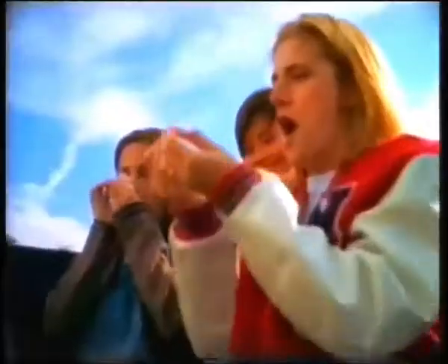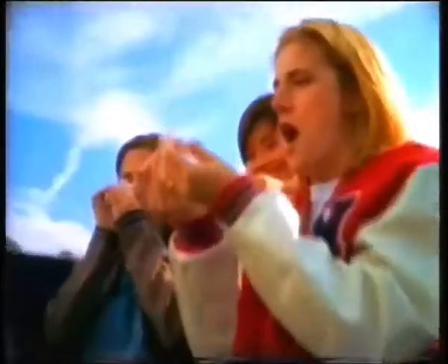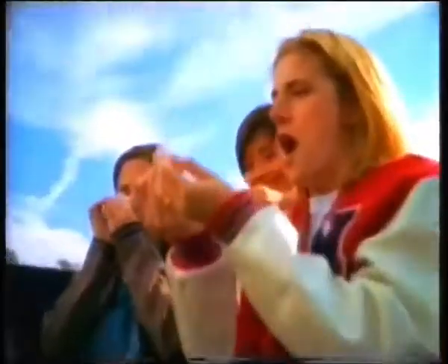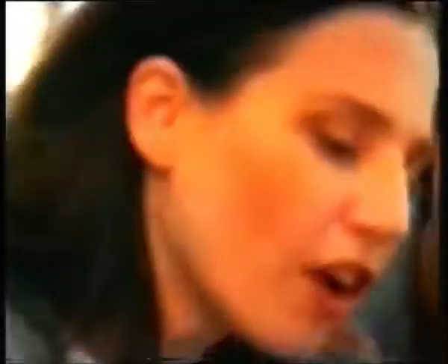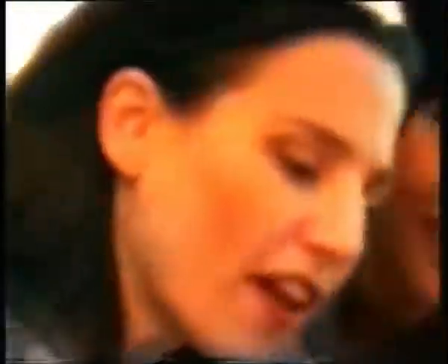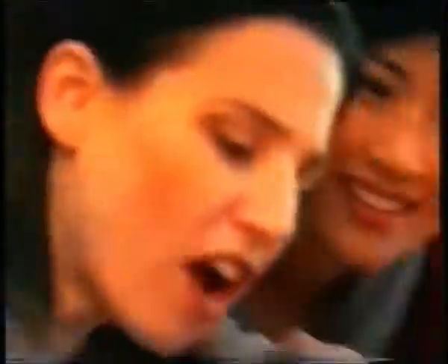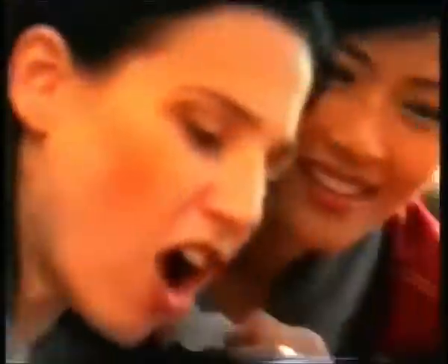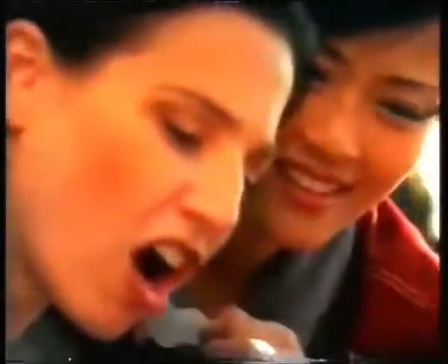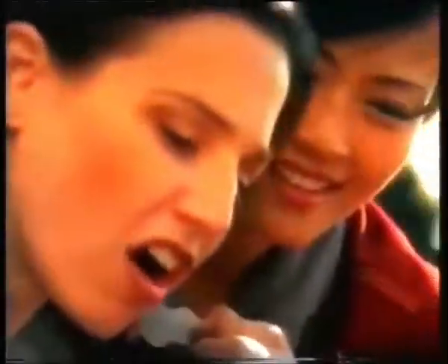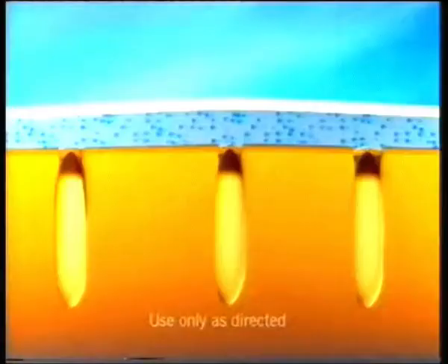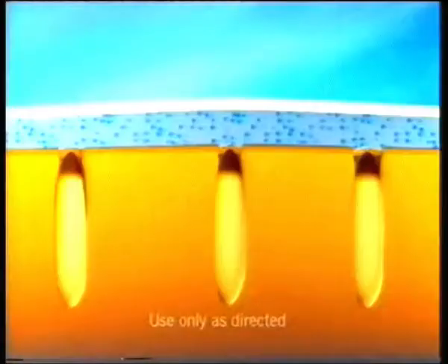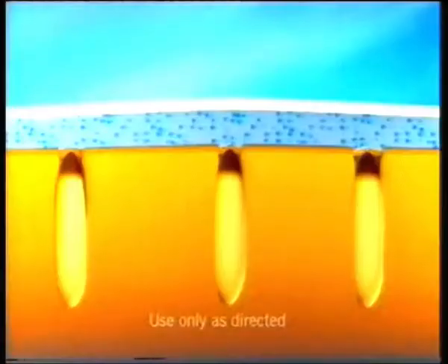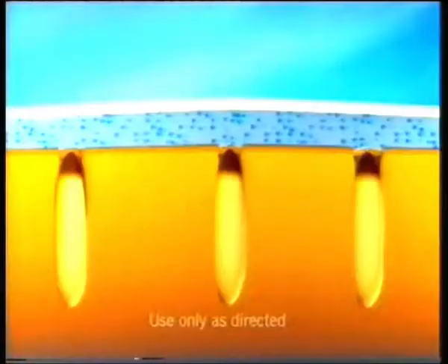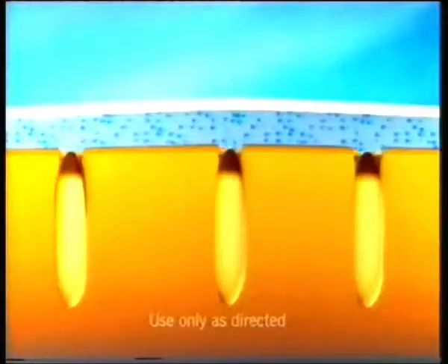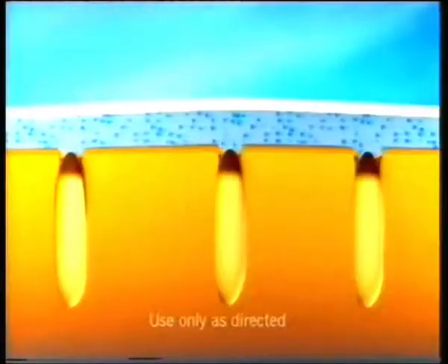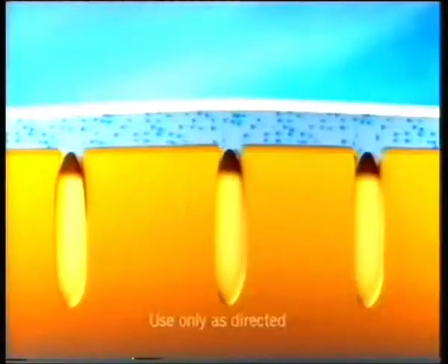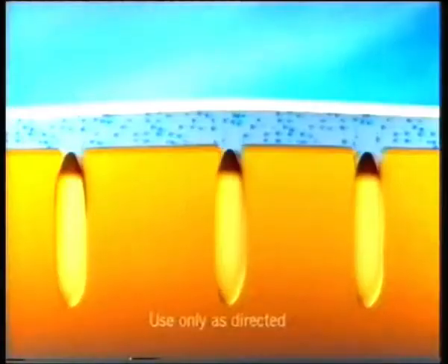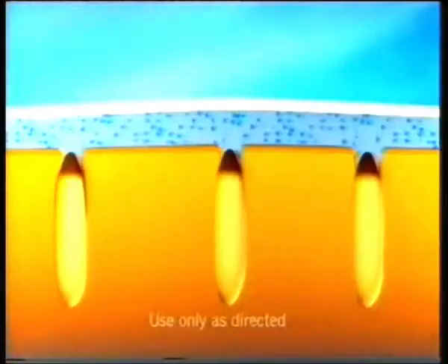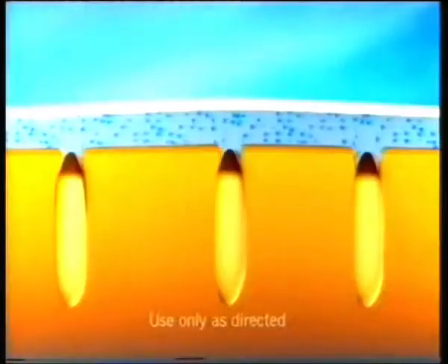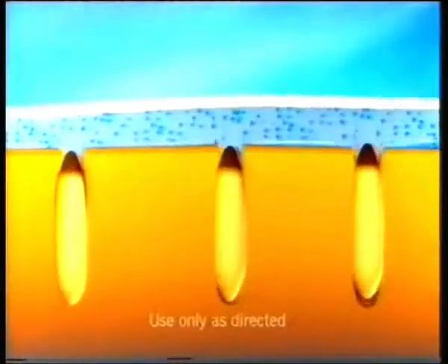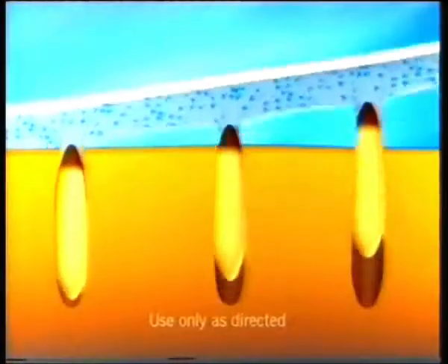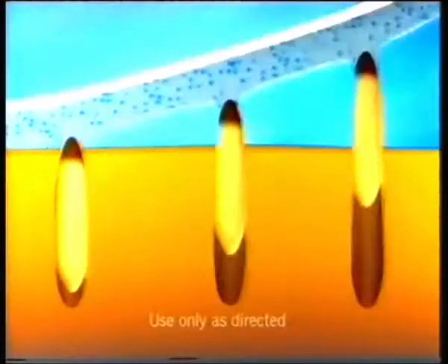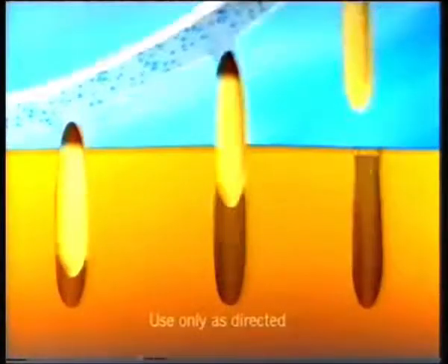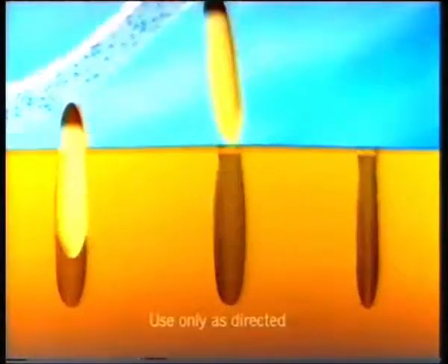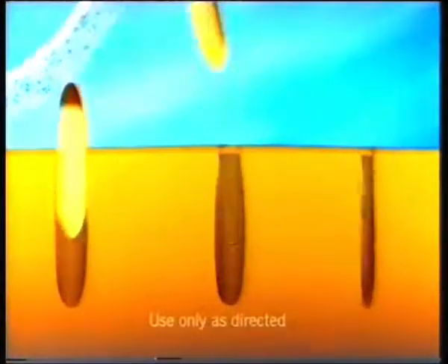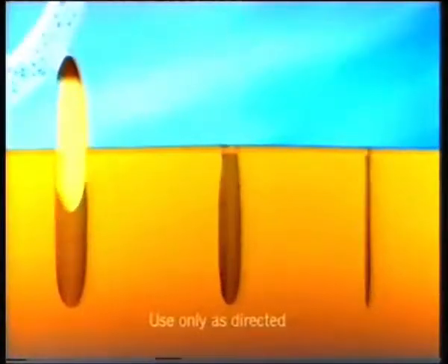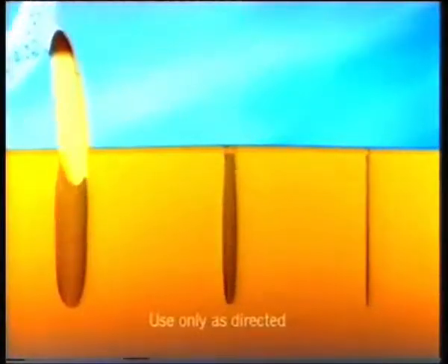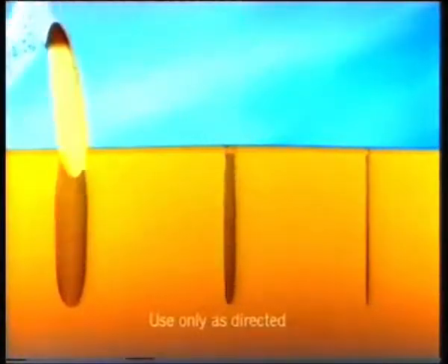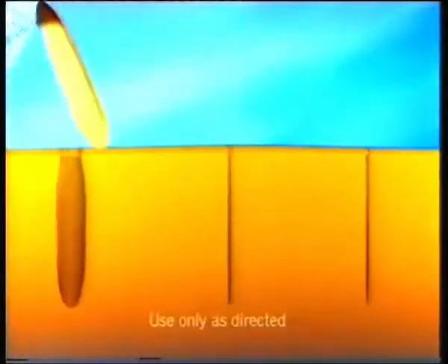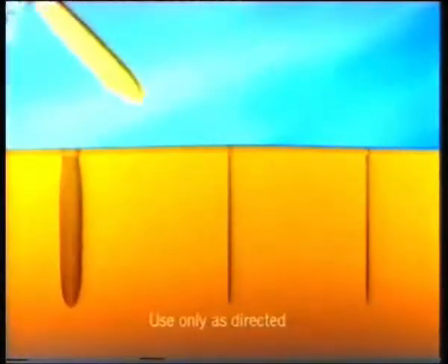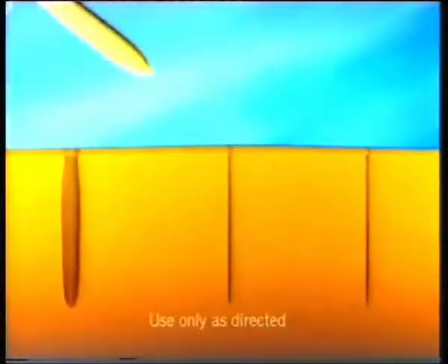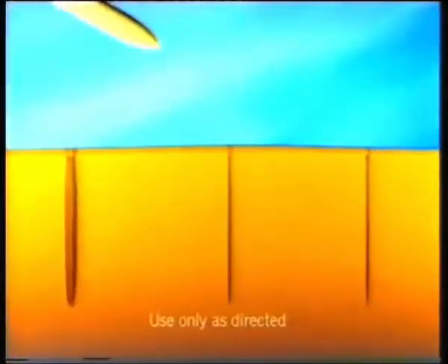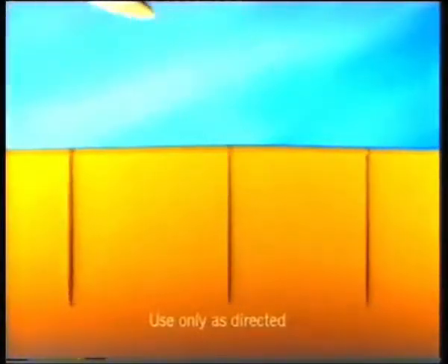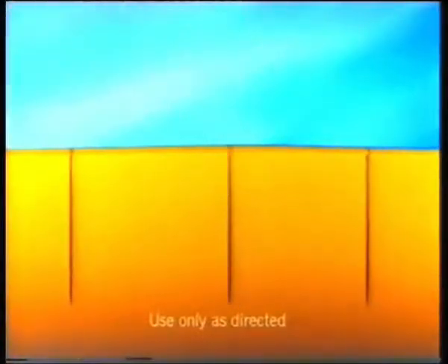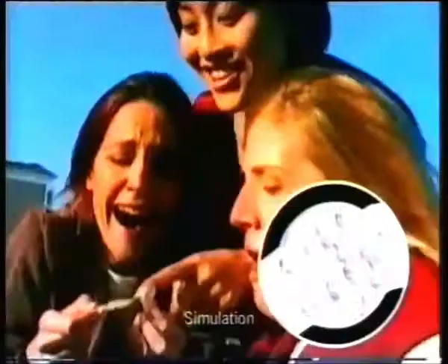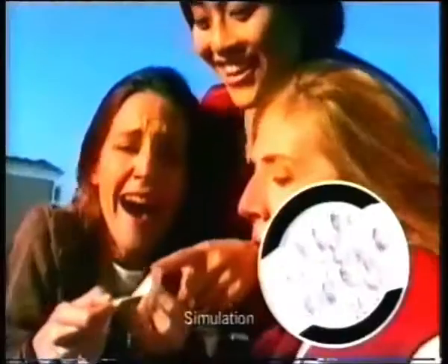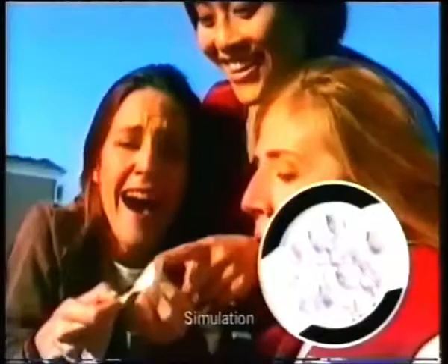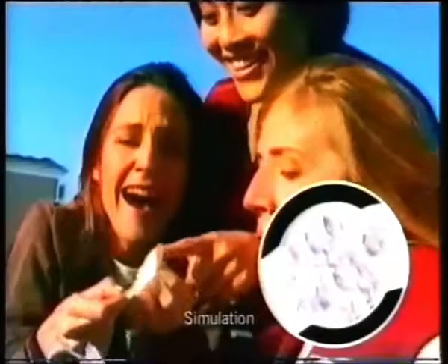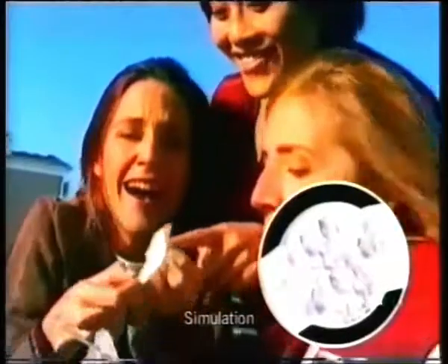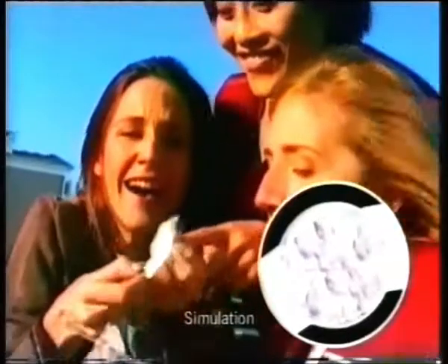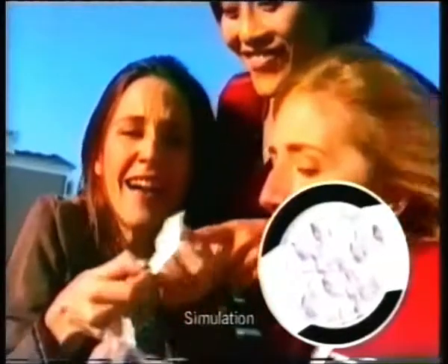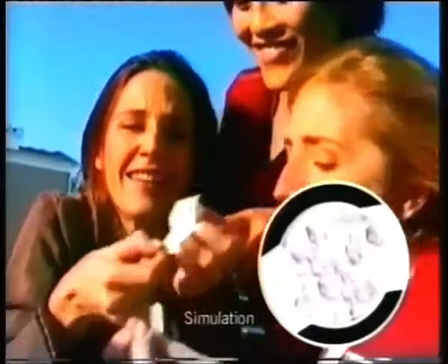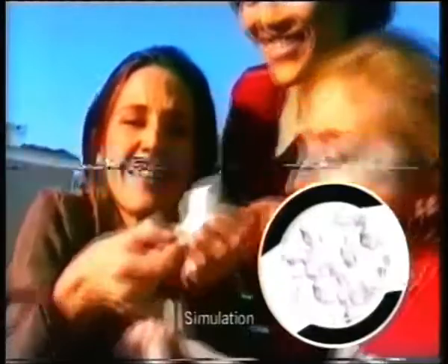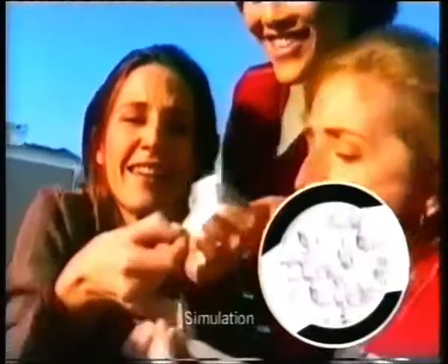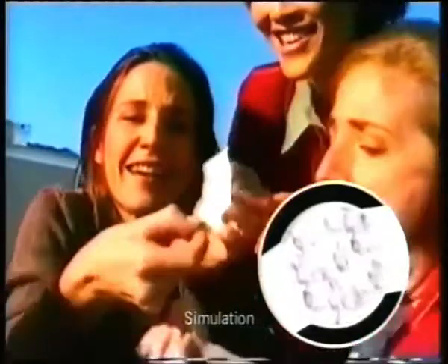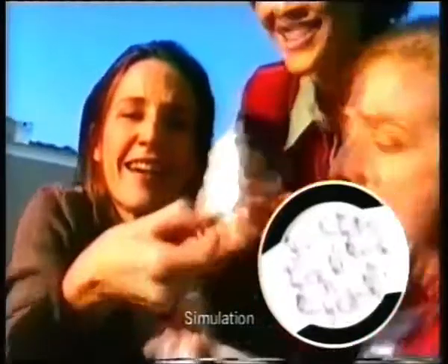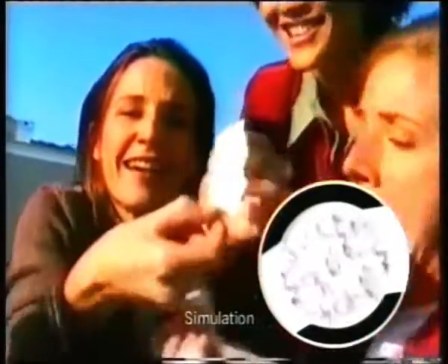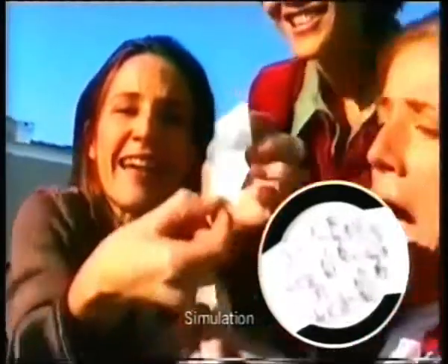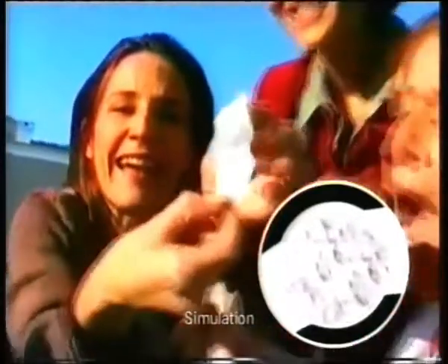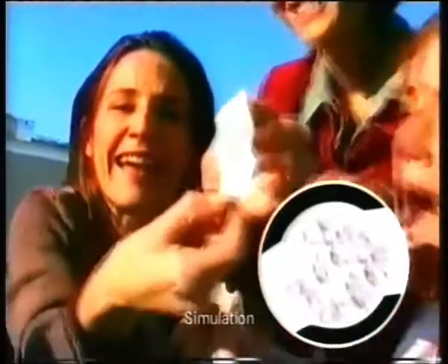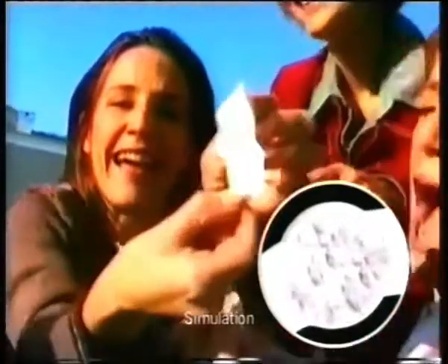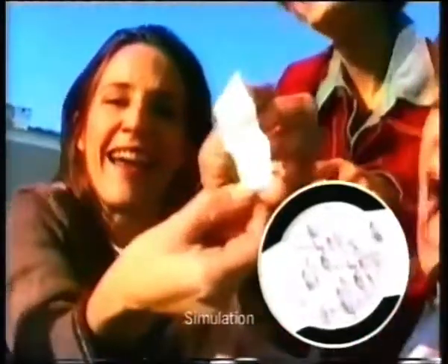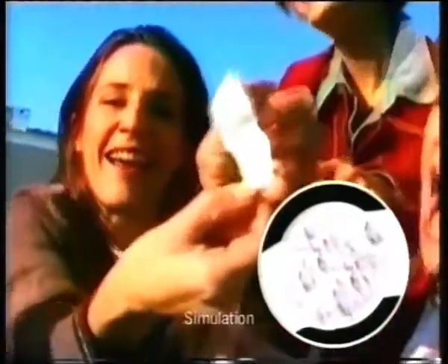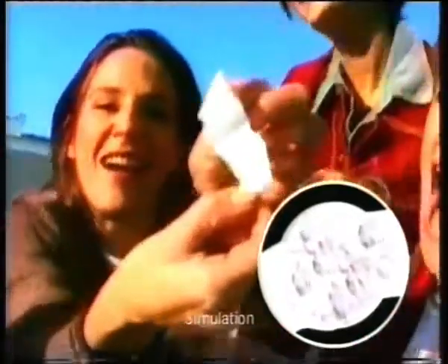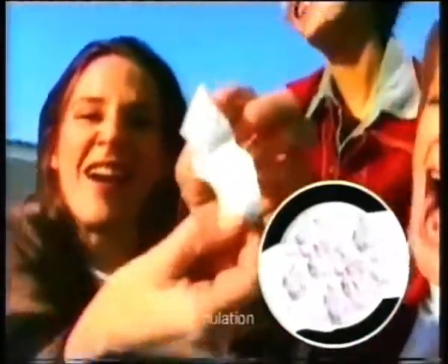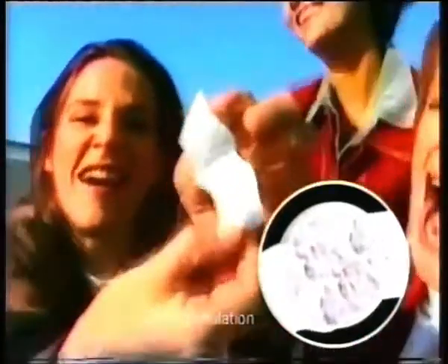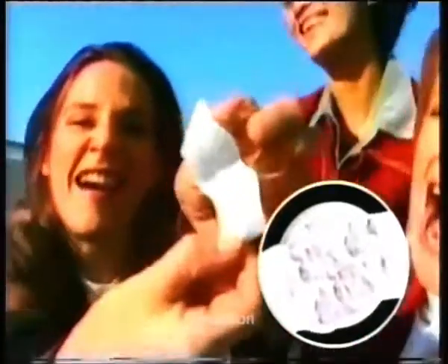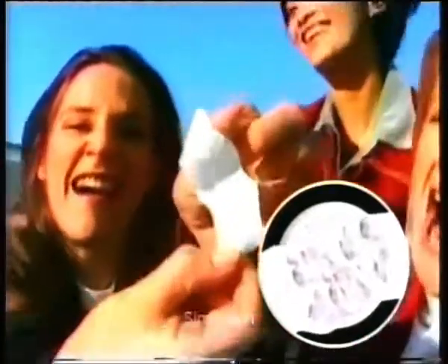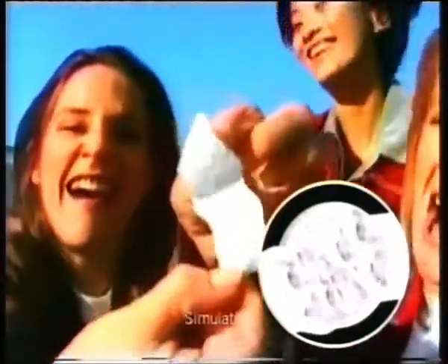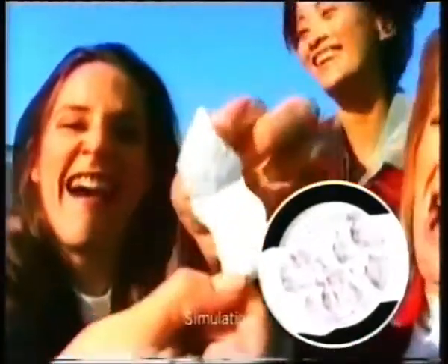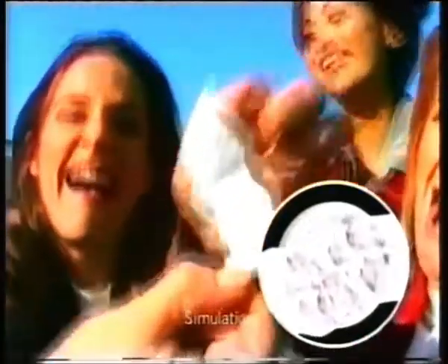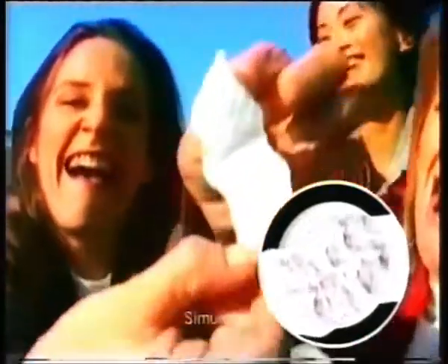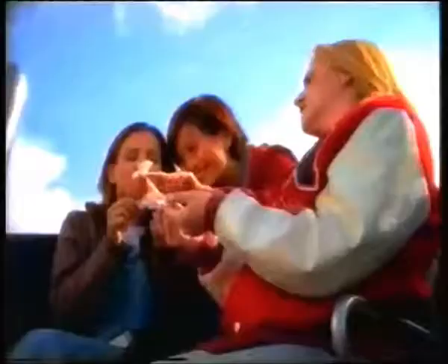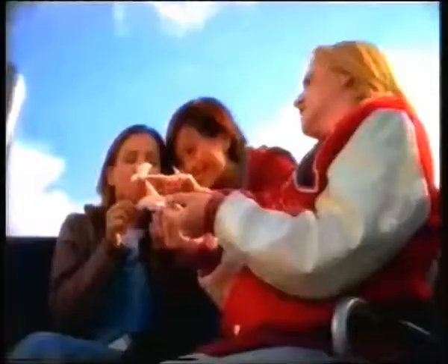Pond's Clear Pore Strips. Deep clean to unclog pores and gently lift blackheads away, so all the stuff you don't want on your nose ends up on the strip.